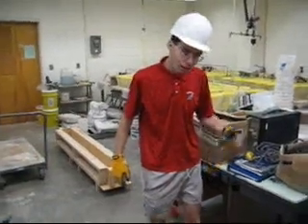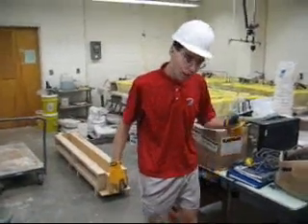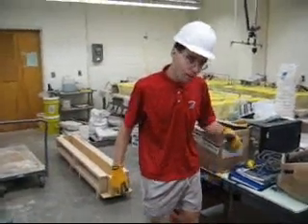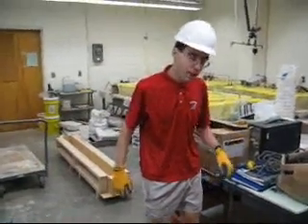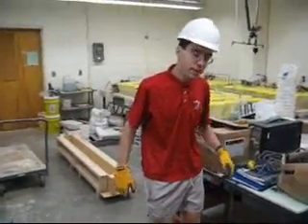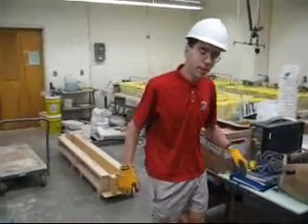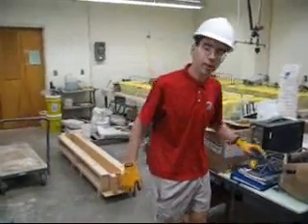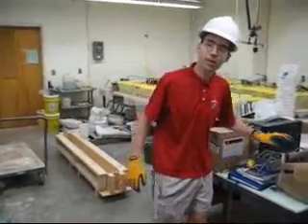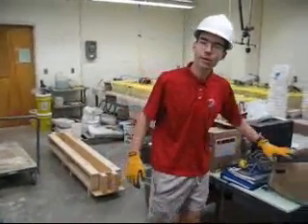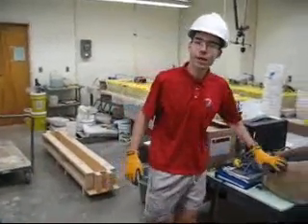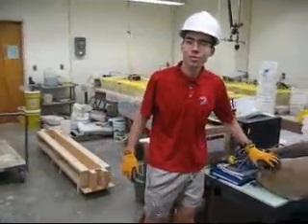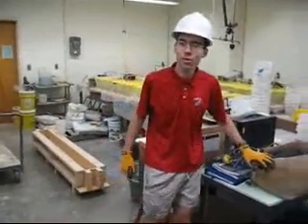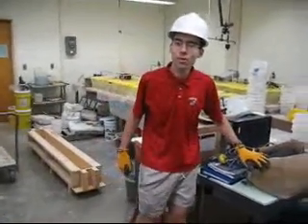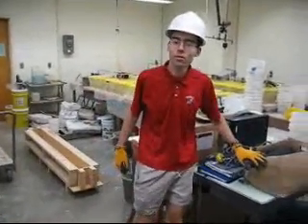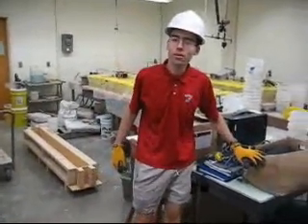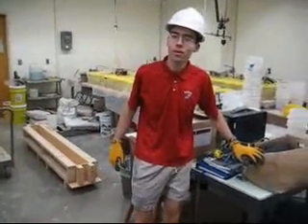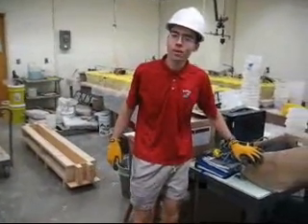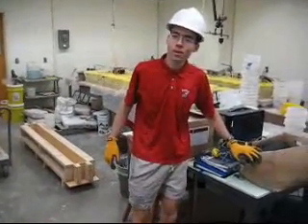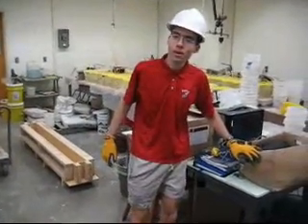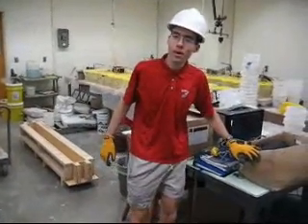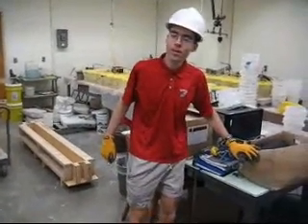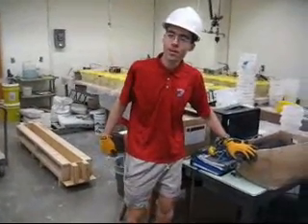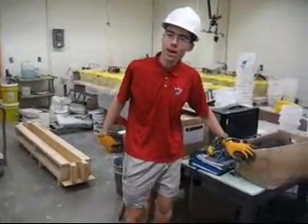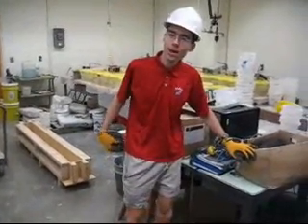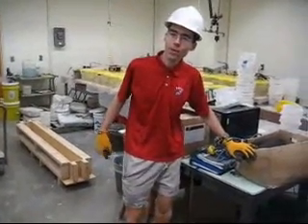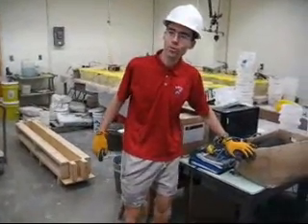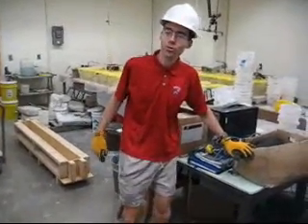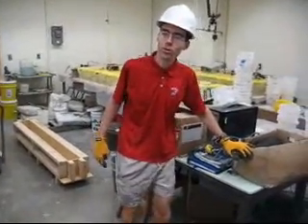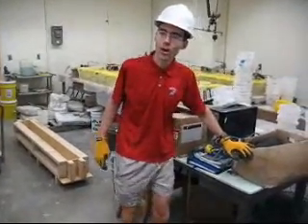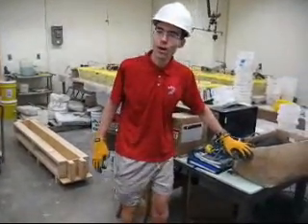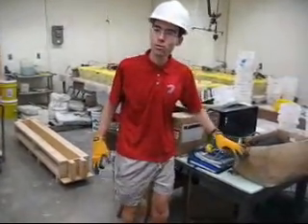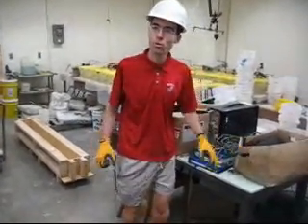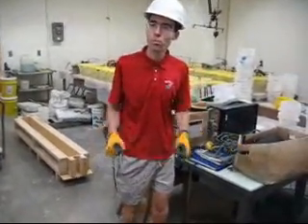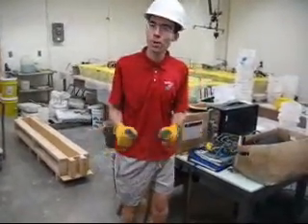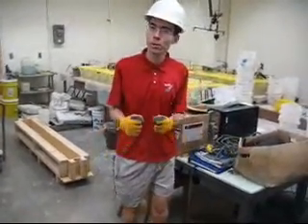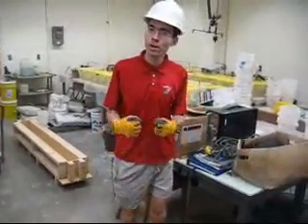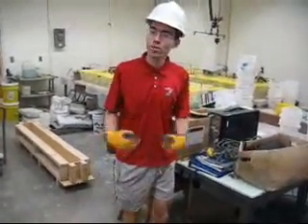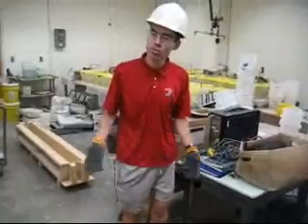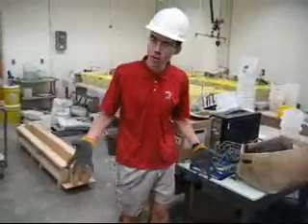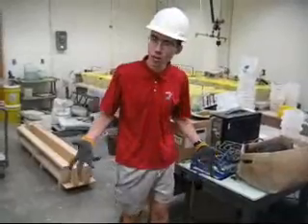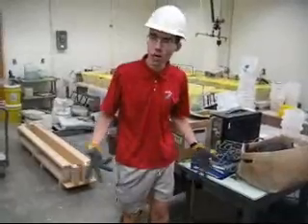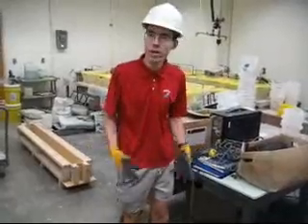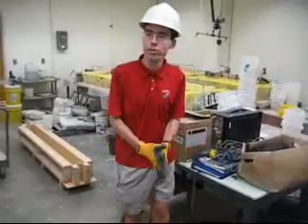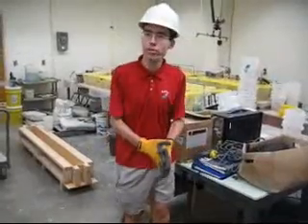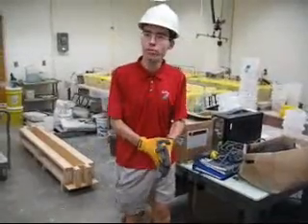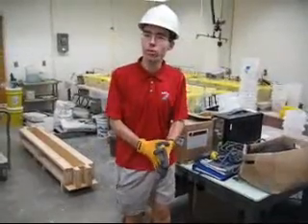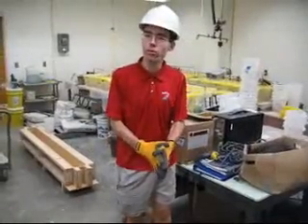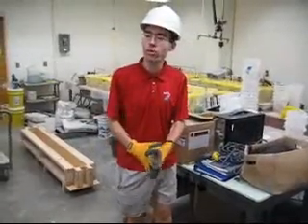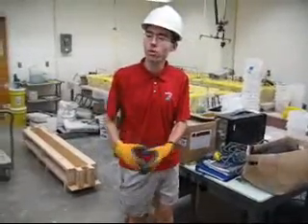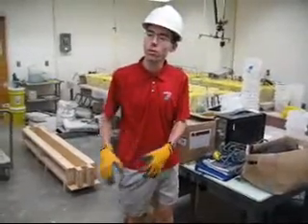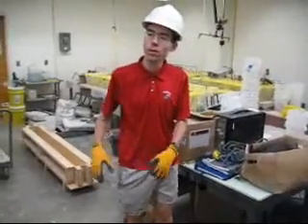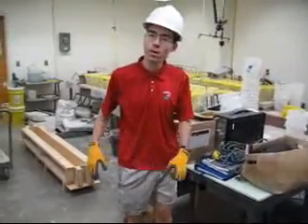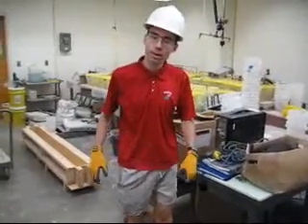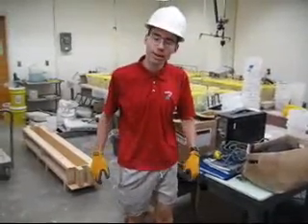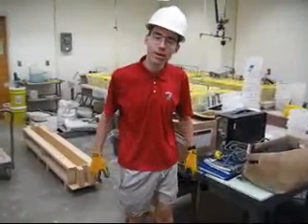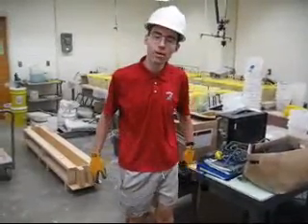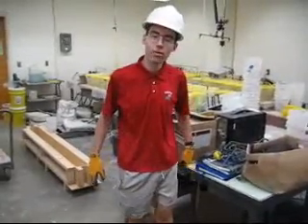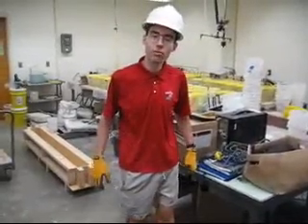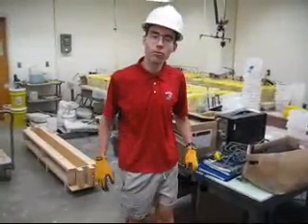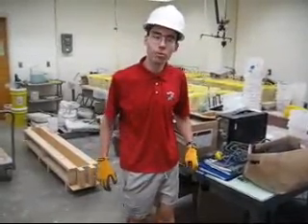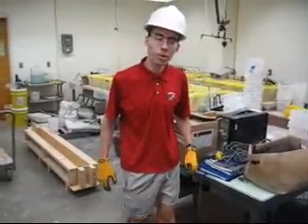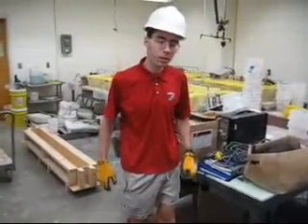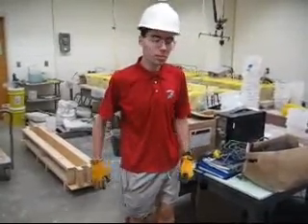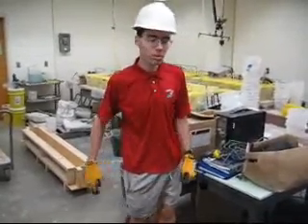Good afternoon. Today I will show you how to build a steel cage for those of you that need to do it for your beams.